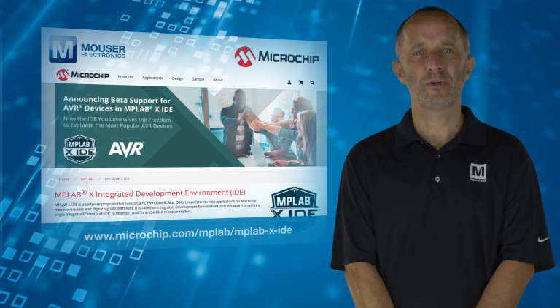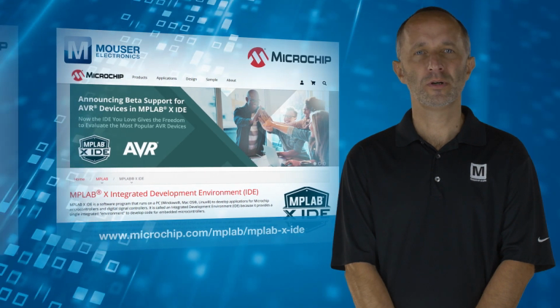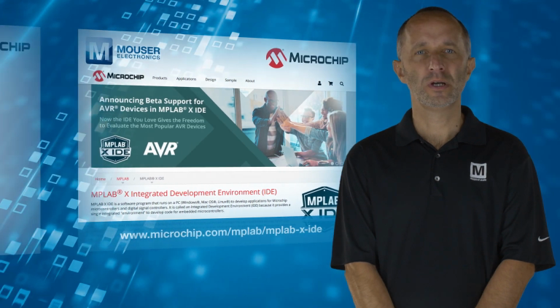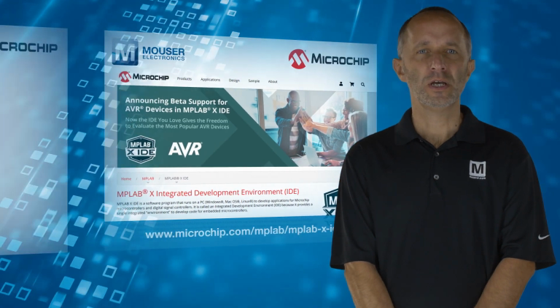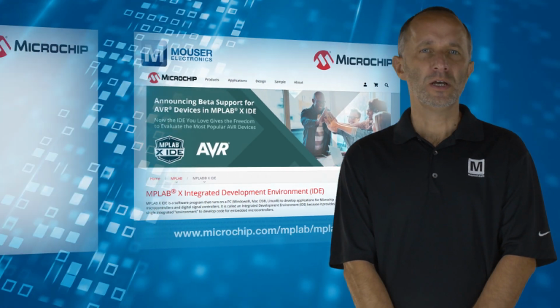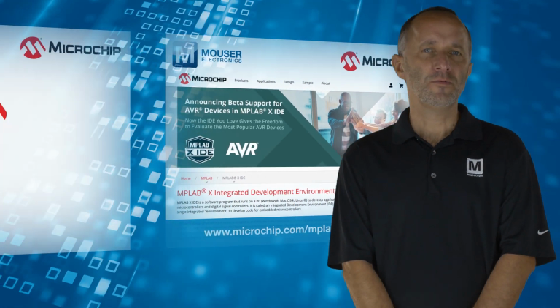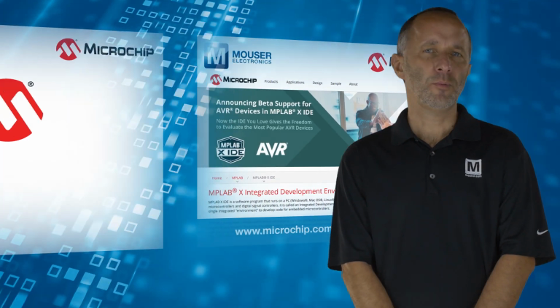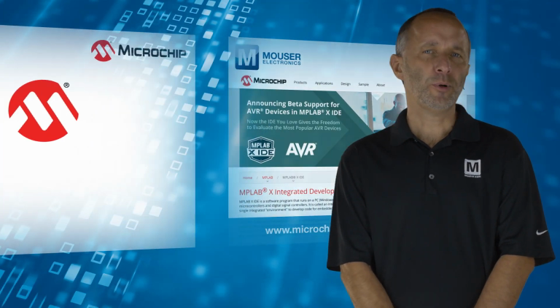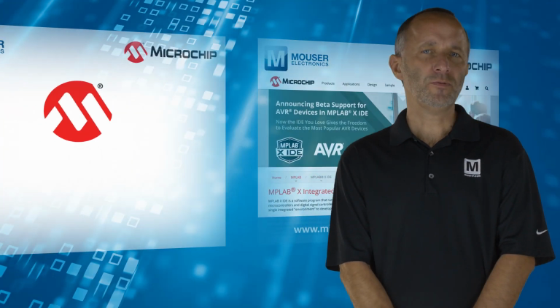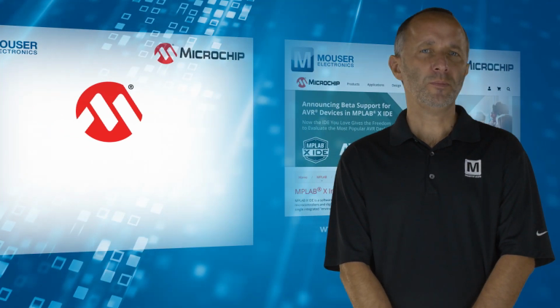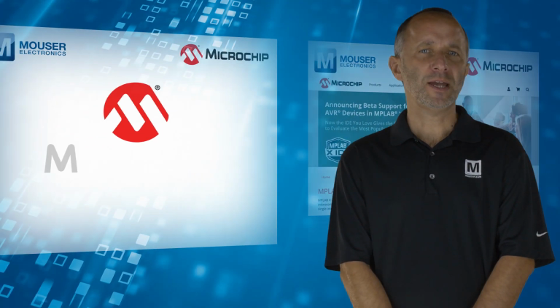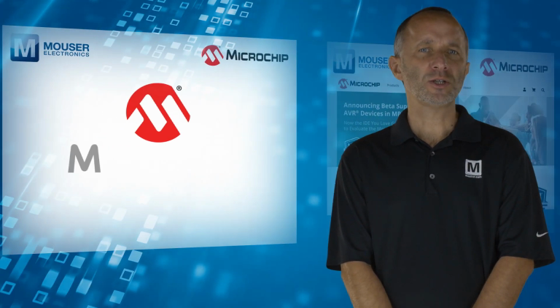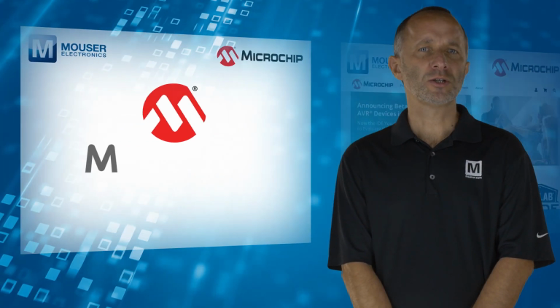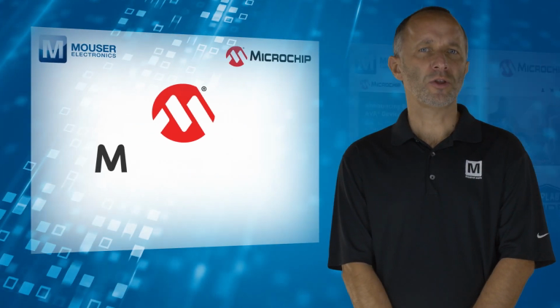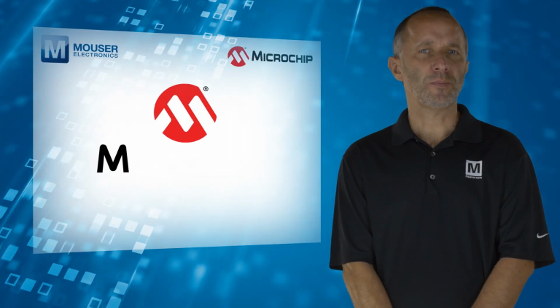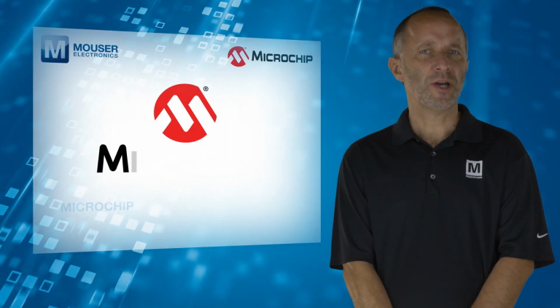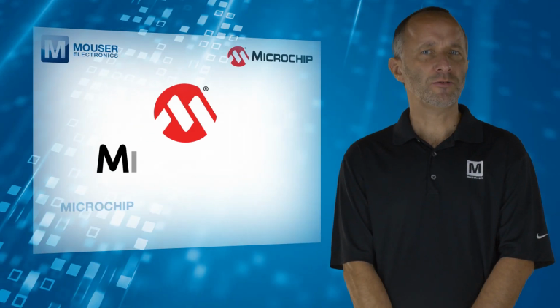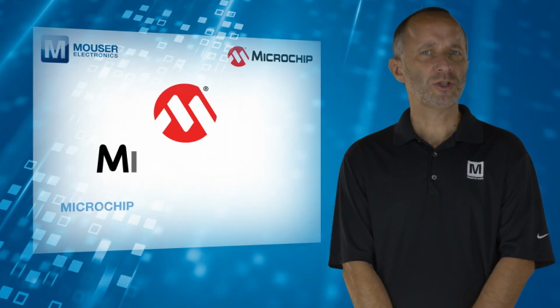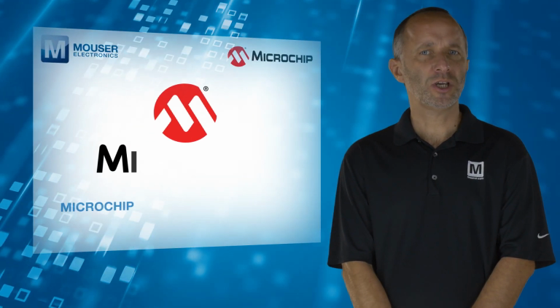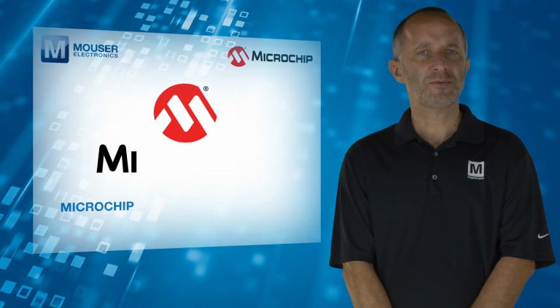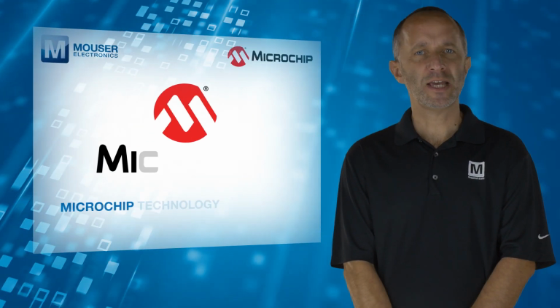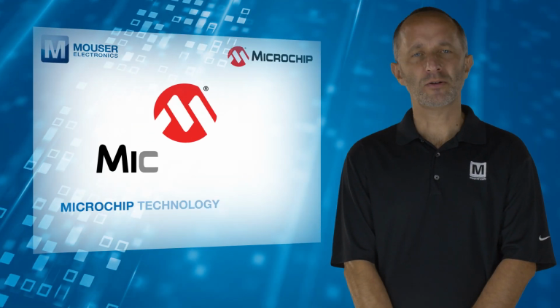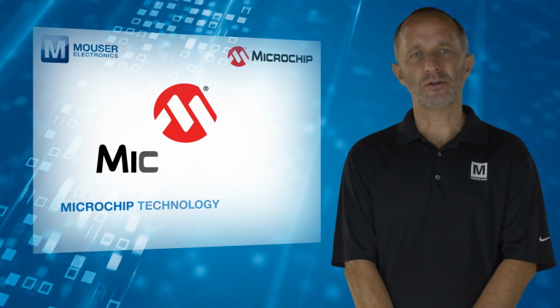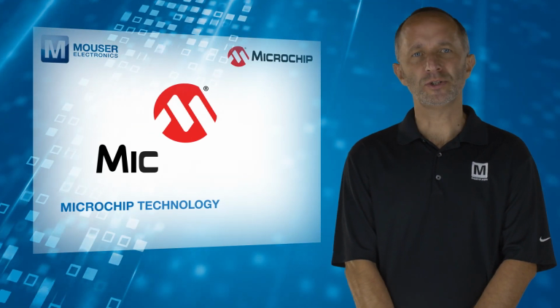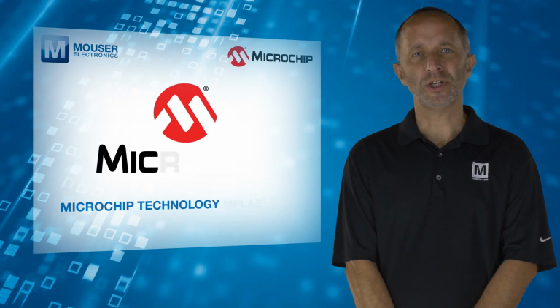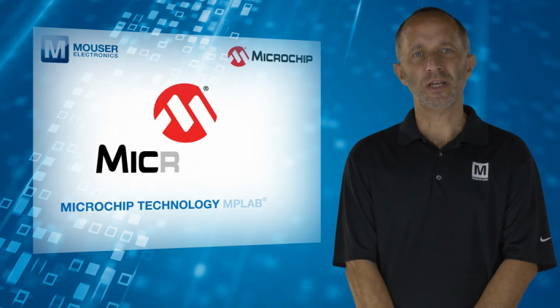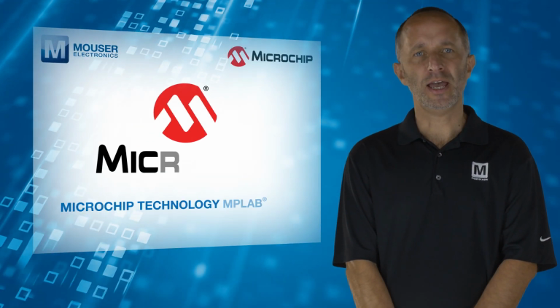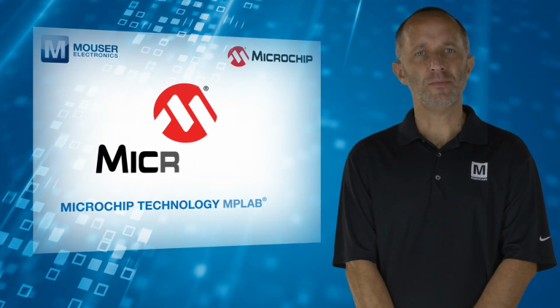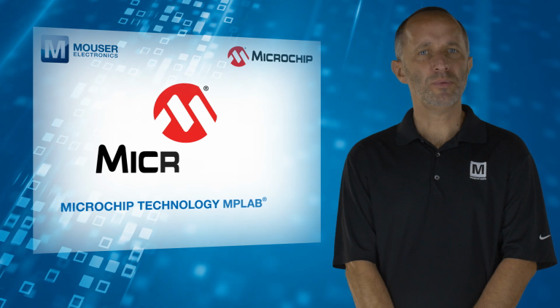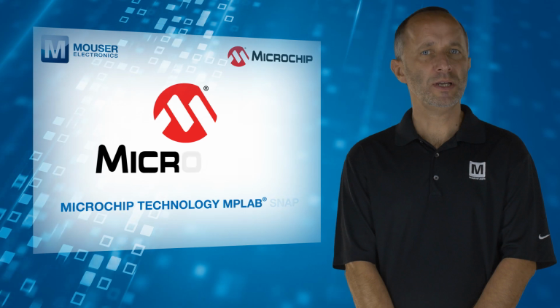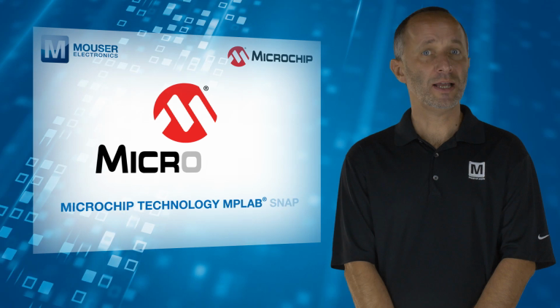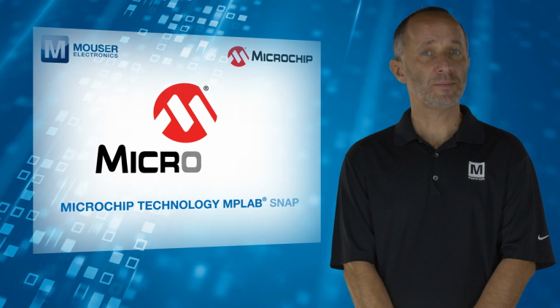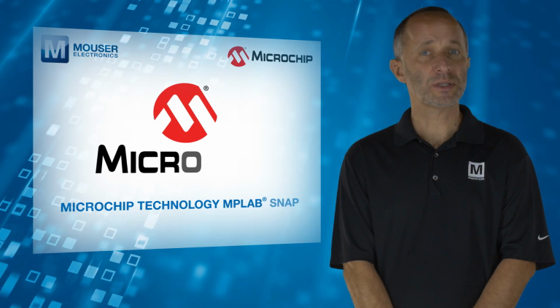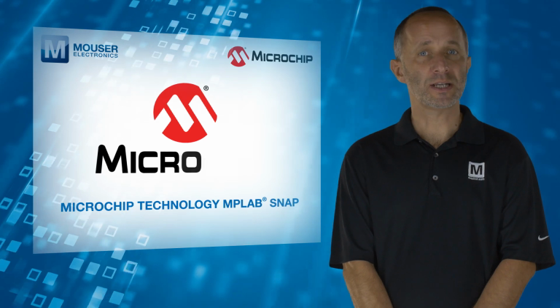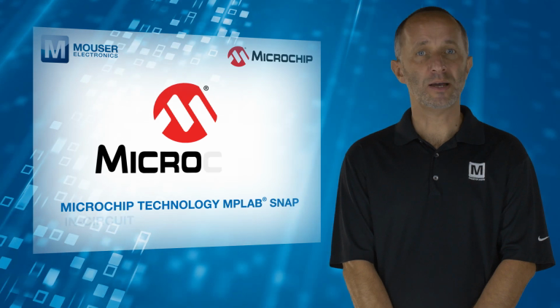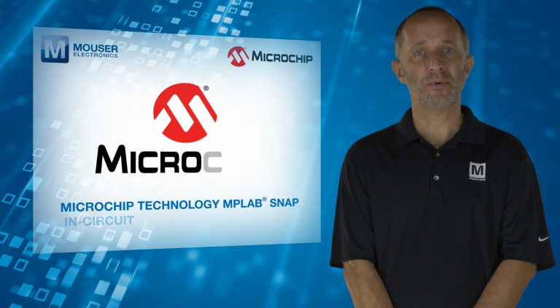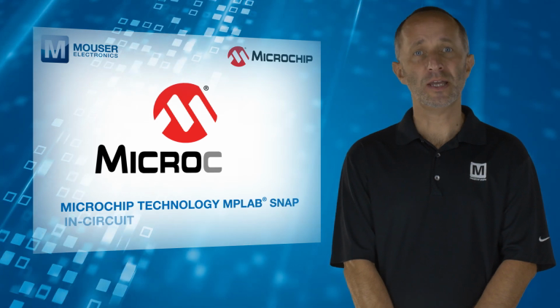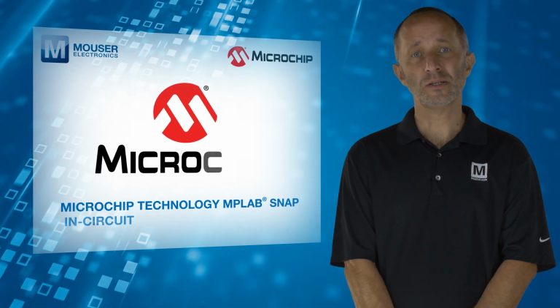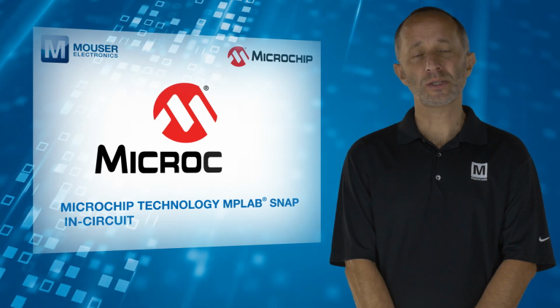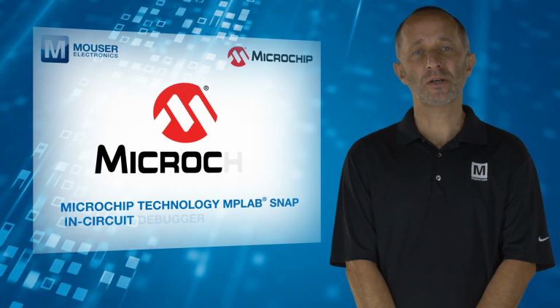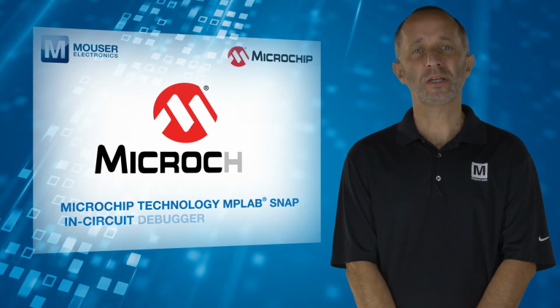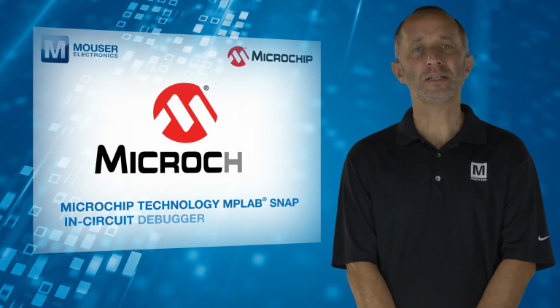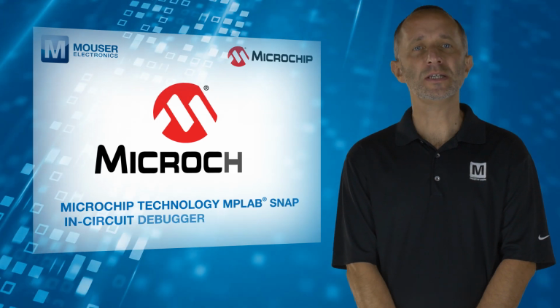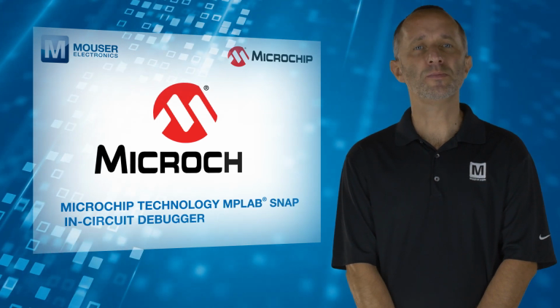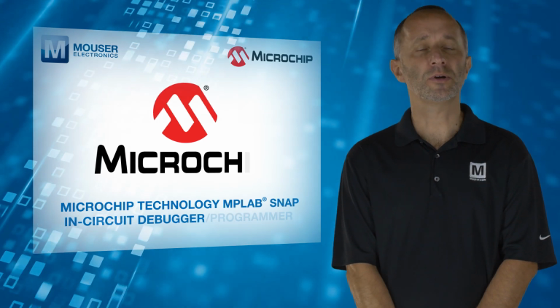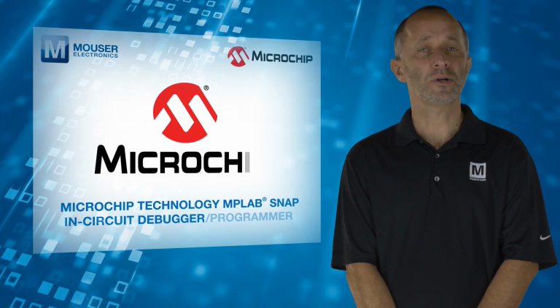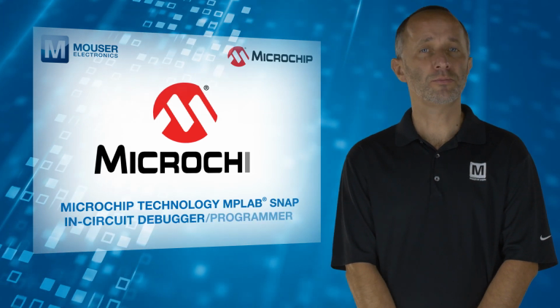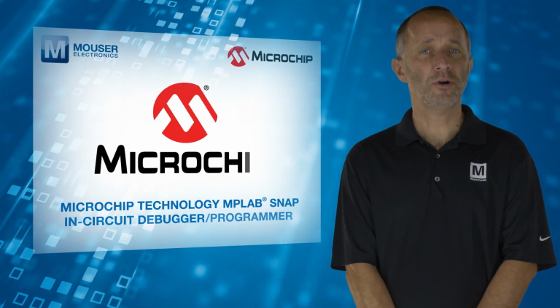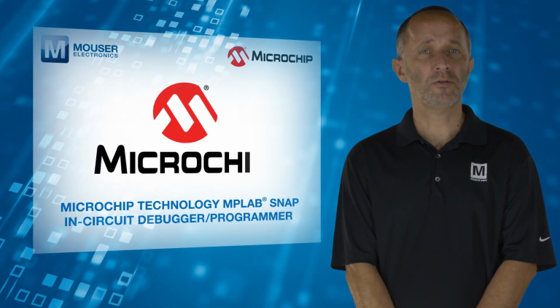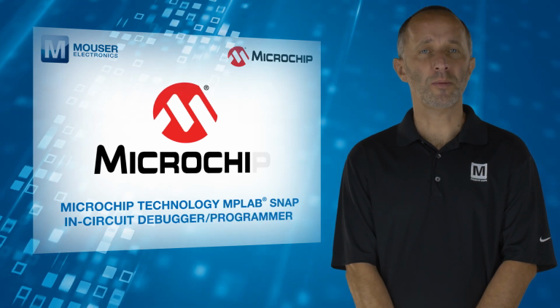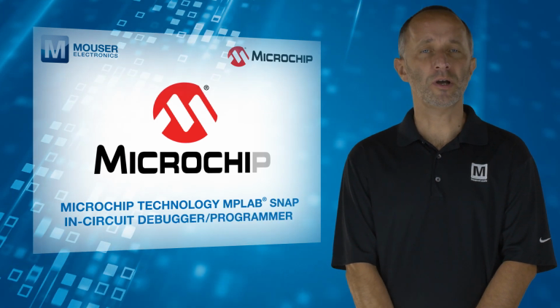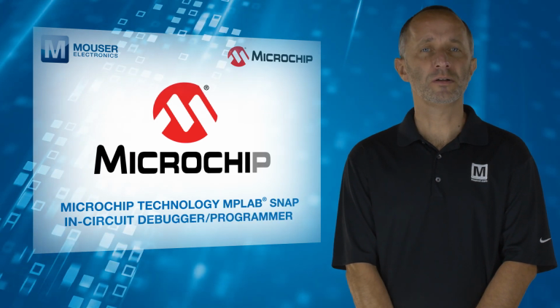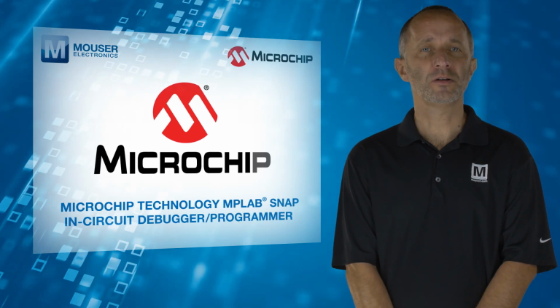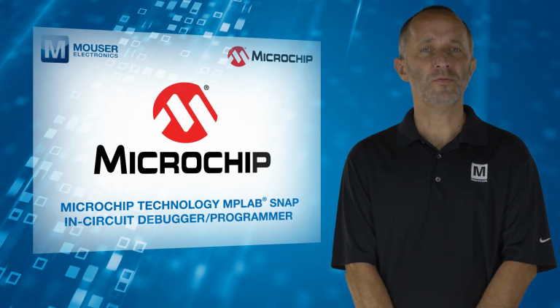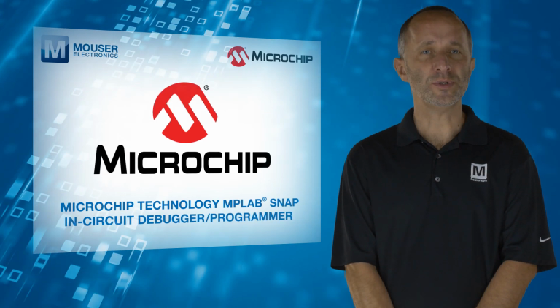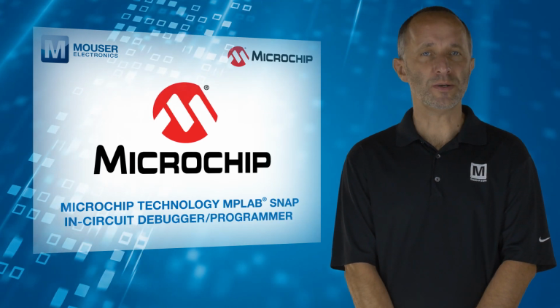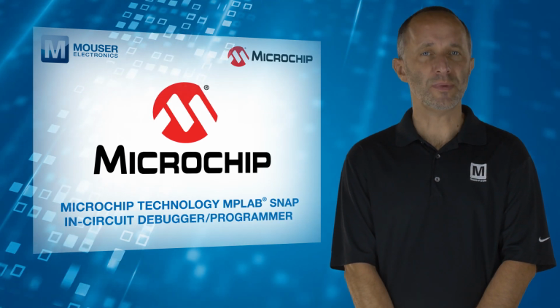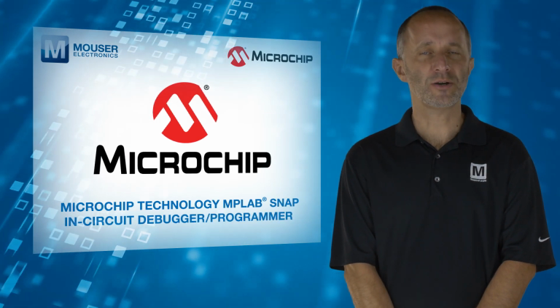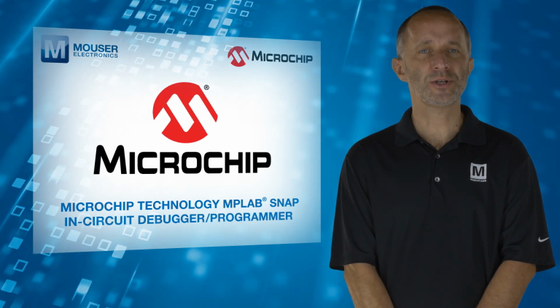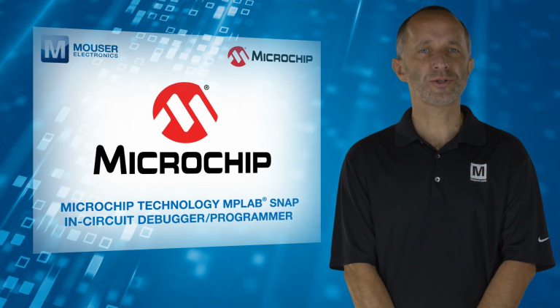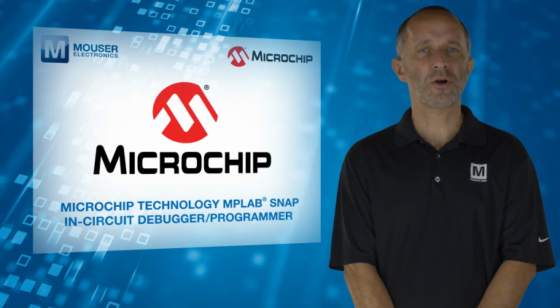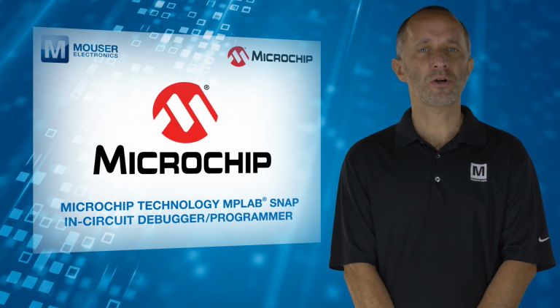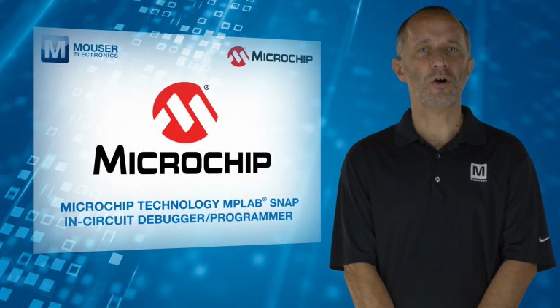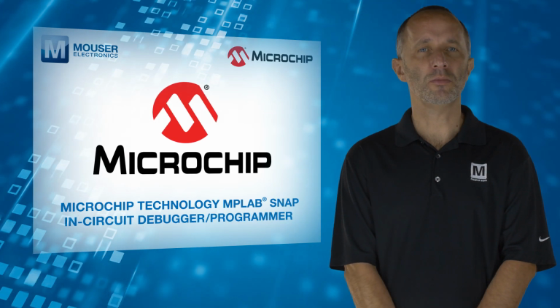For more information on the Microchip Technology MPLAB SNAP in-circuit debugger programmer, visit mouser.com.